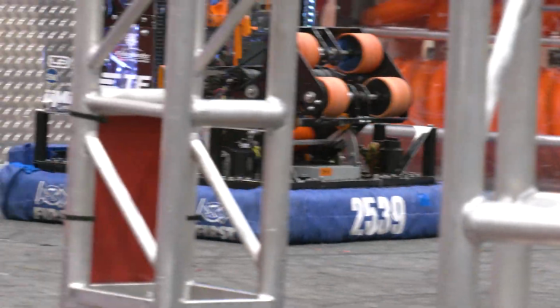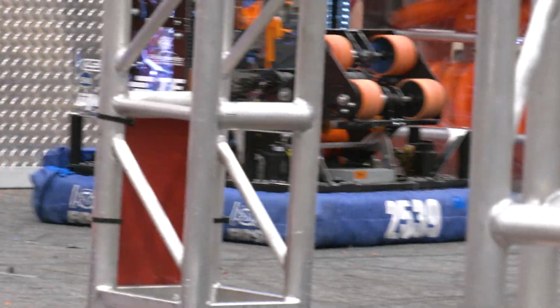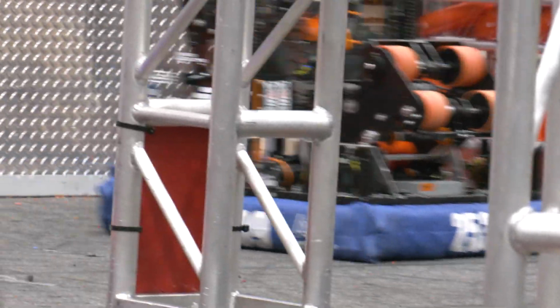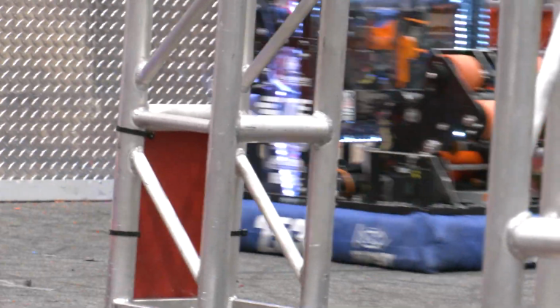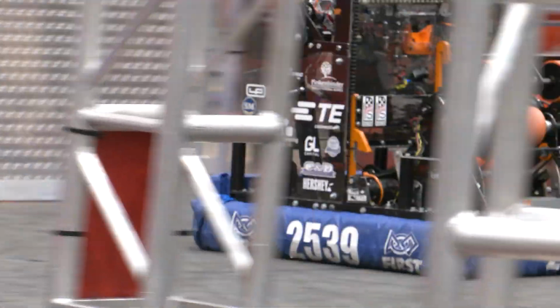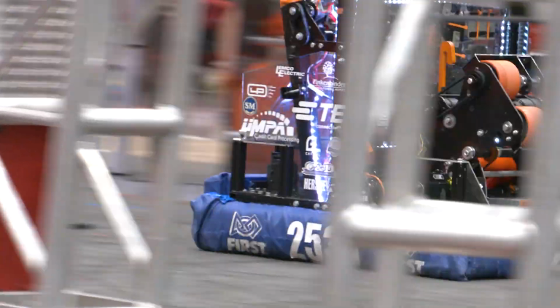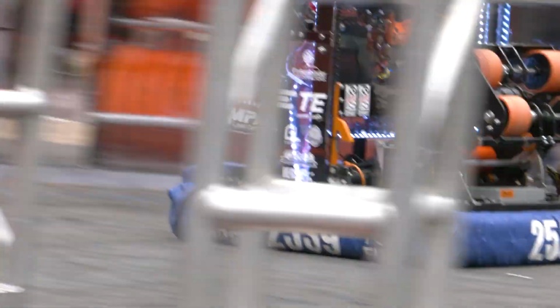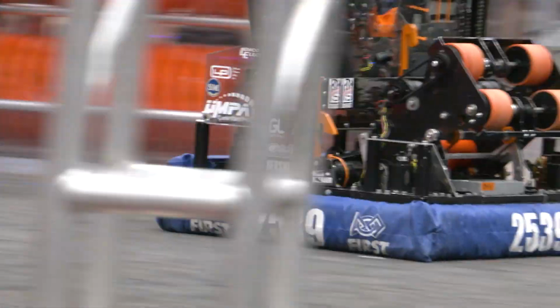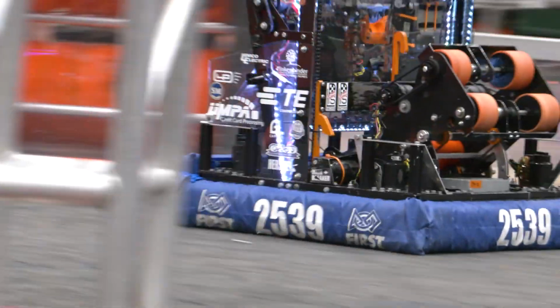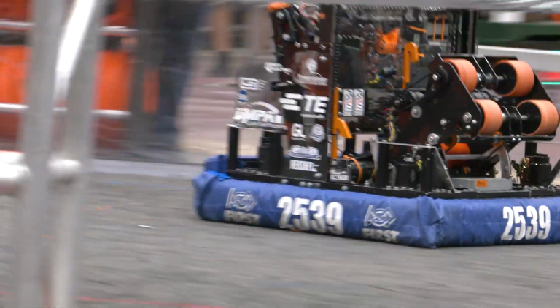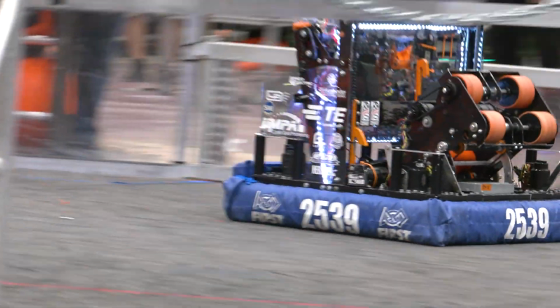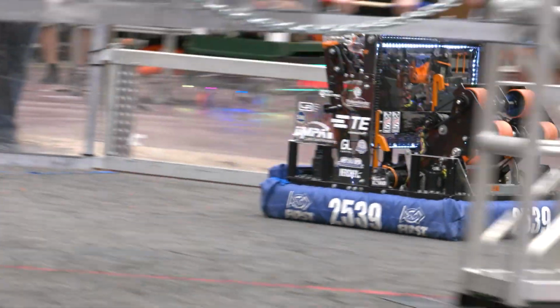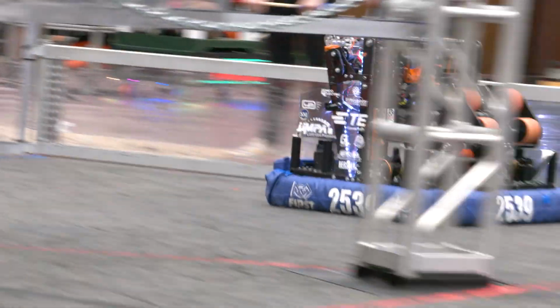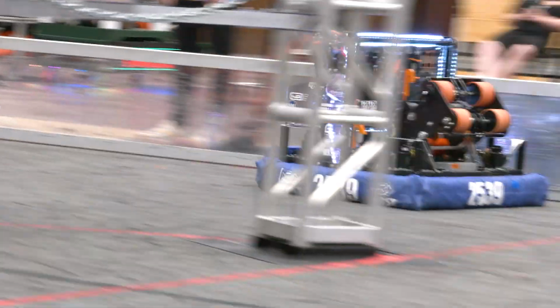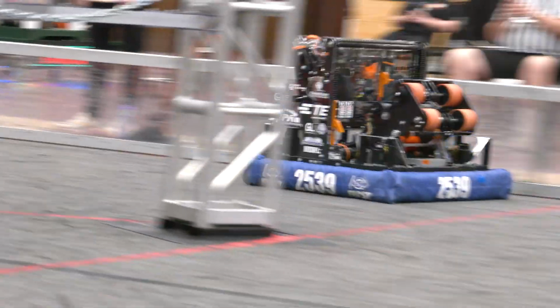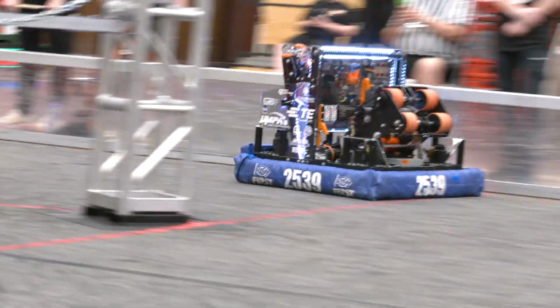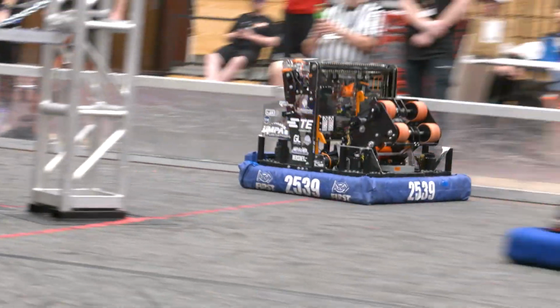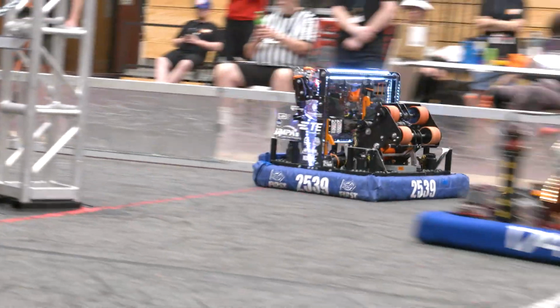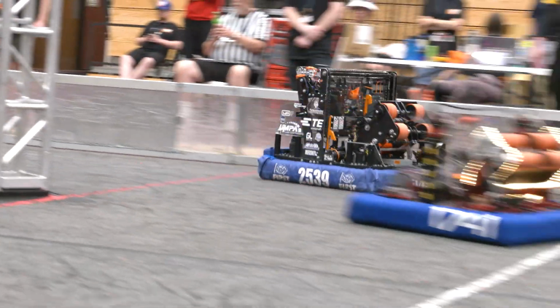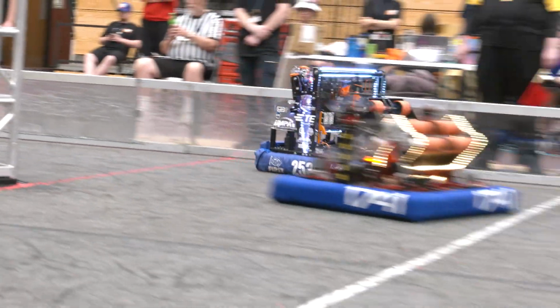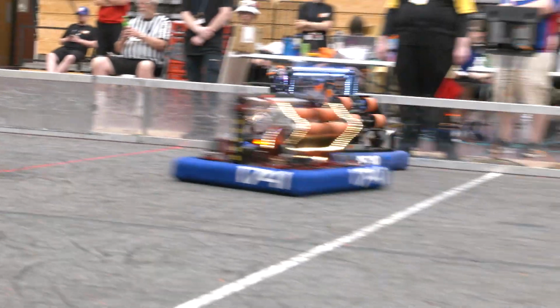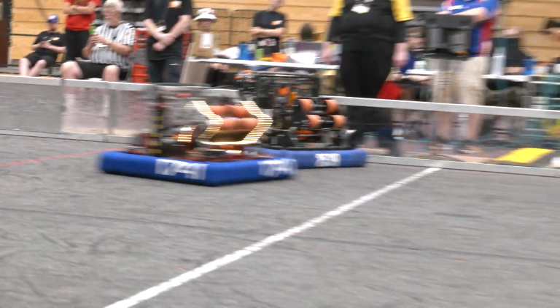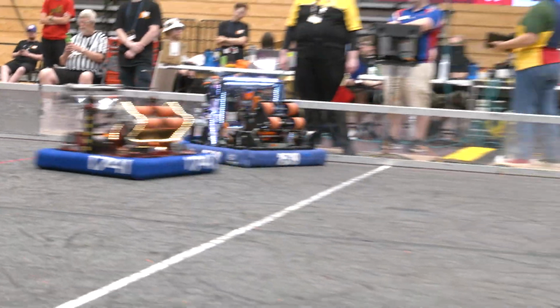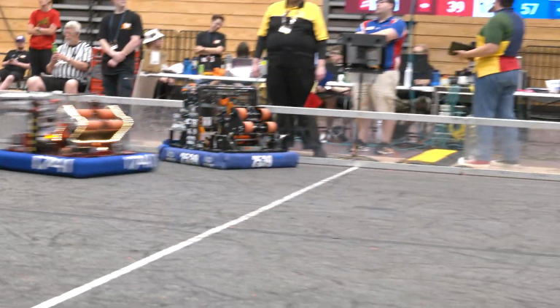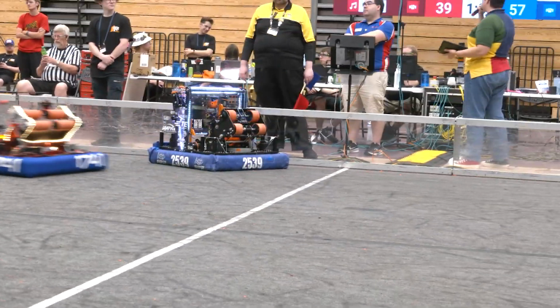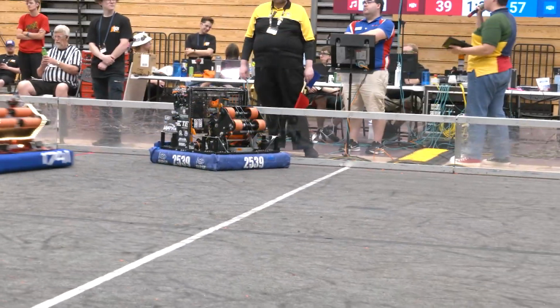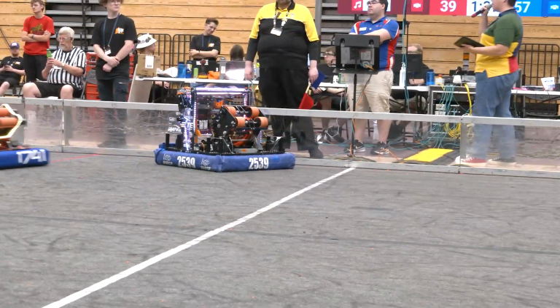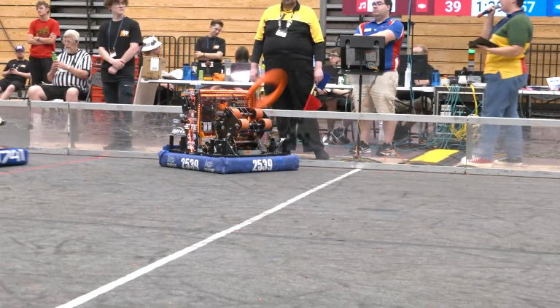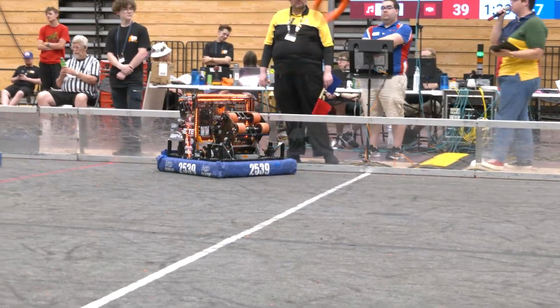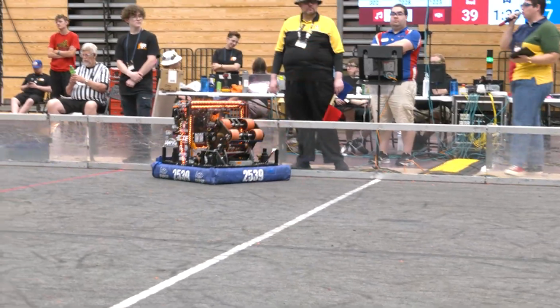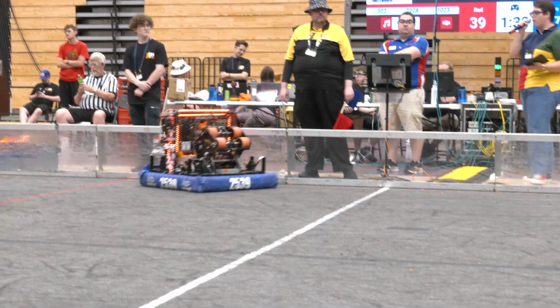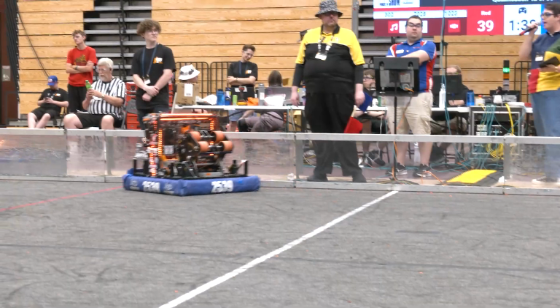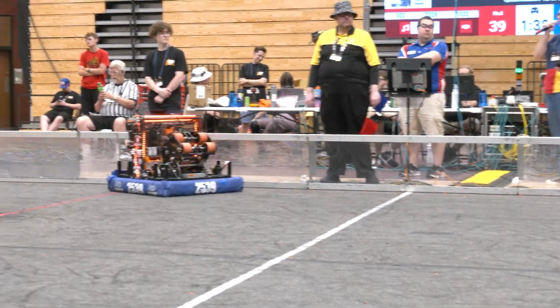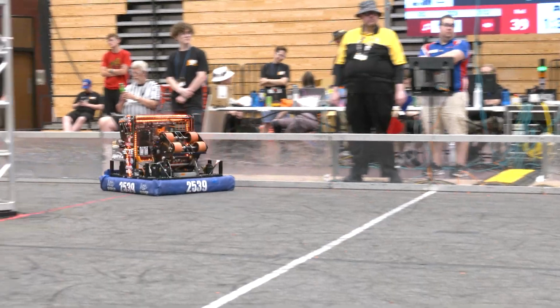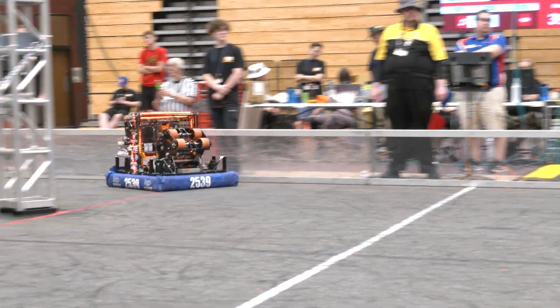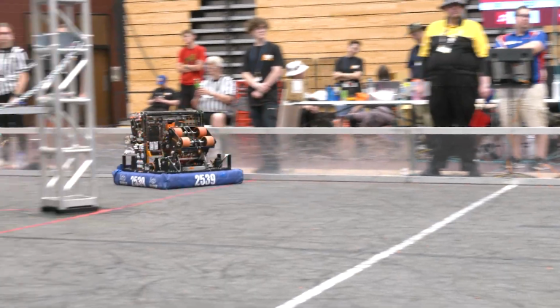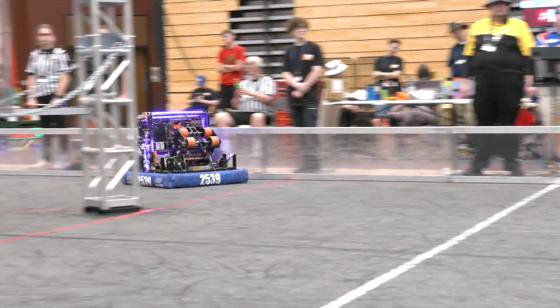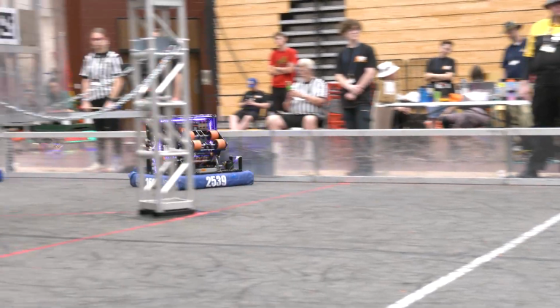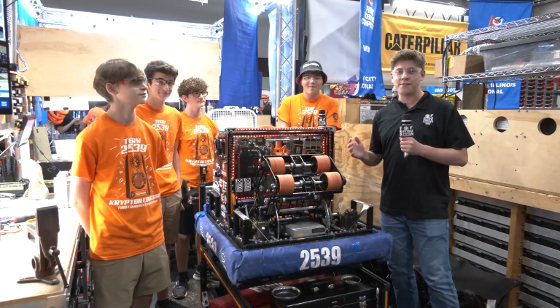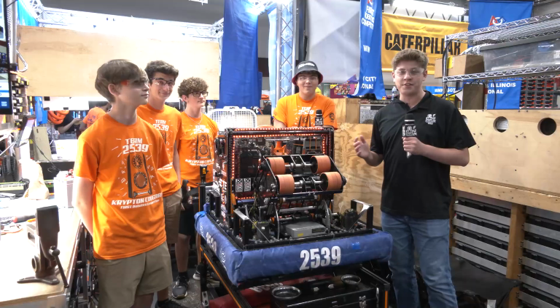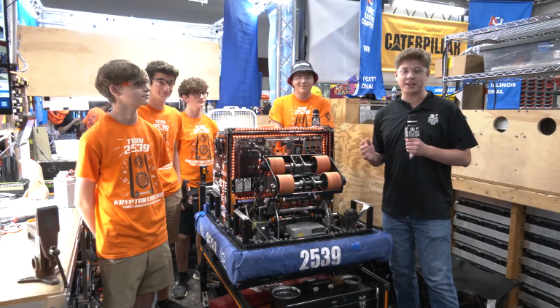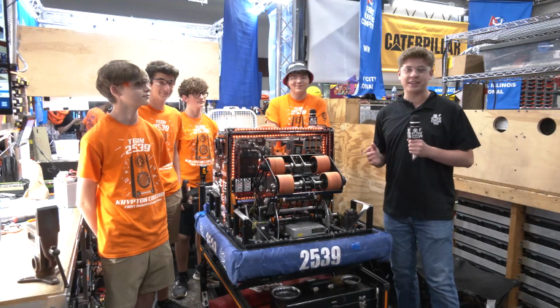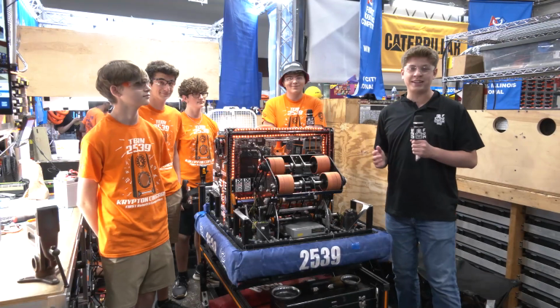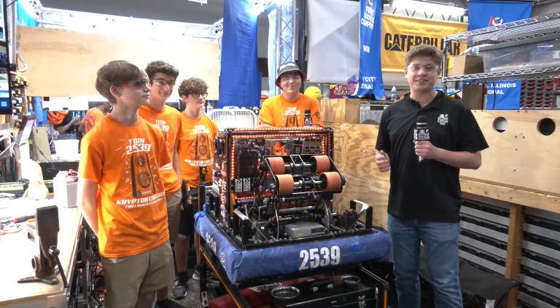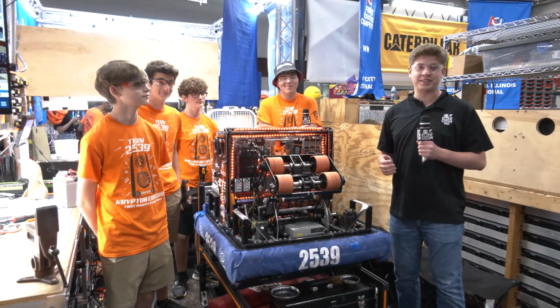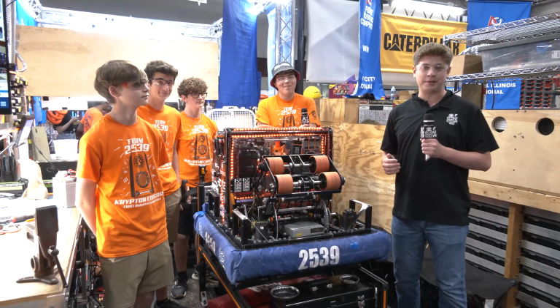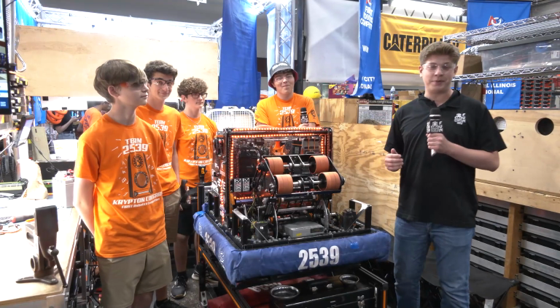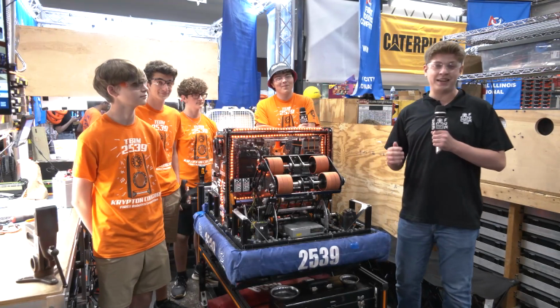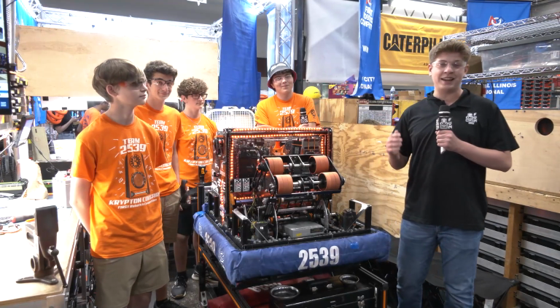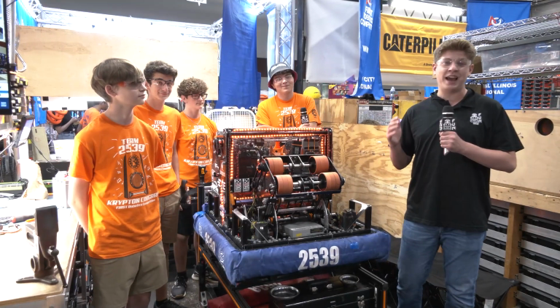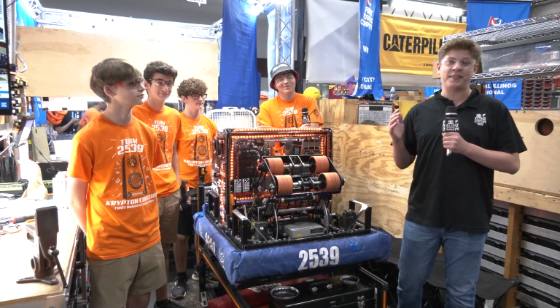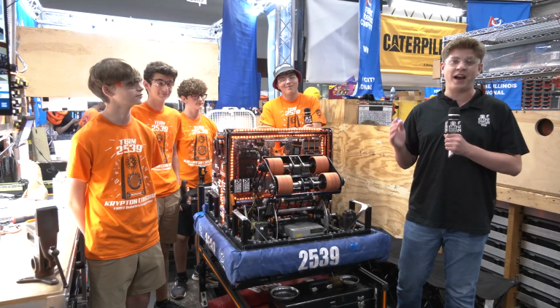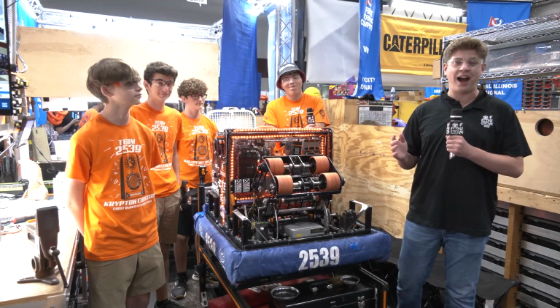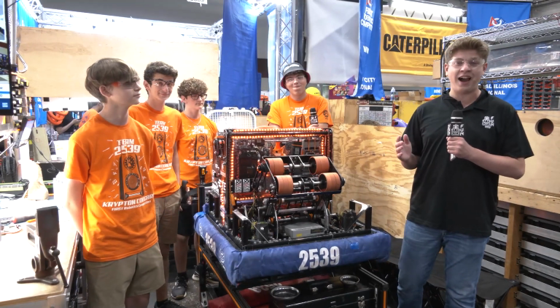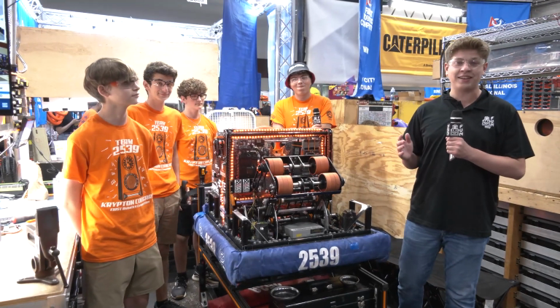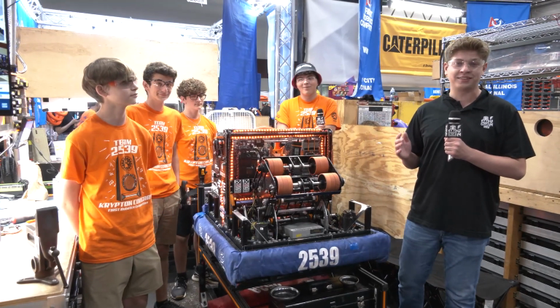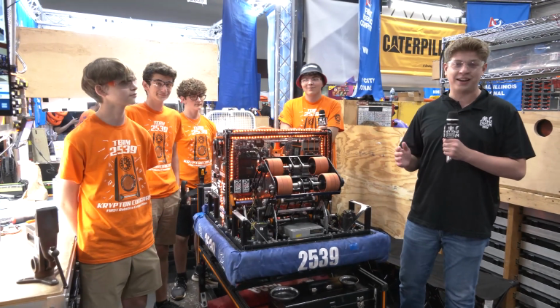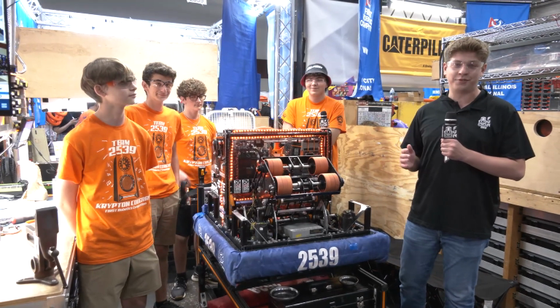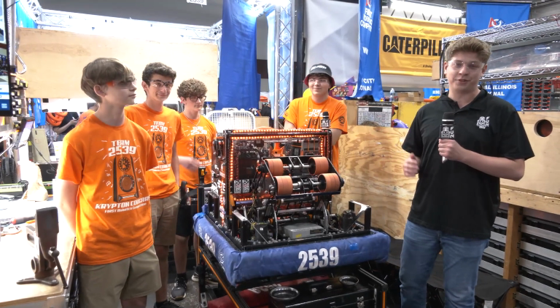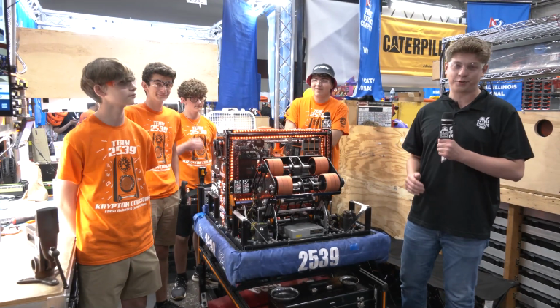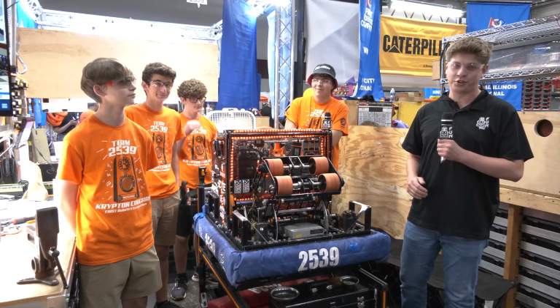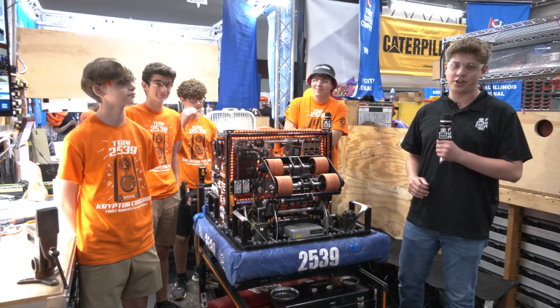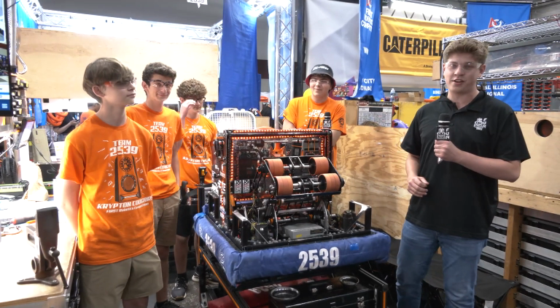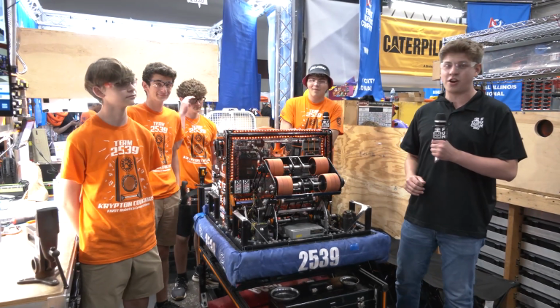This team has two District Wins under their belt this season. Beautiful machine that has everything it needs to compete at the highest level of Crescendo.